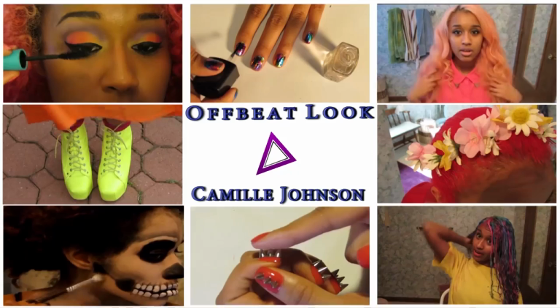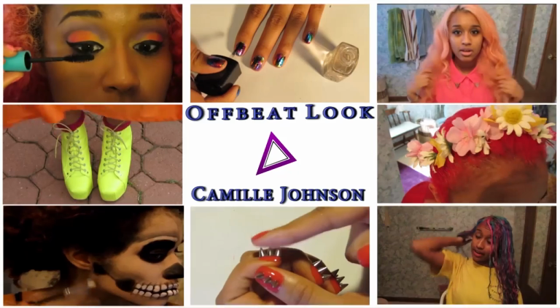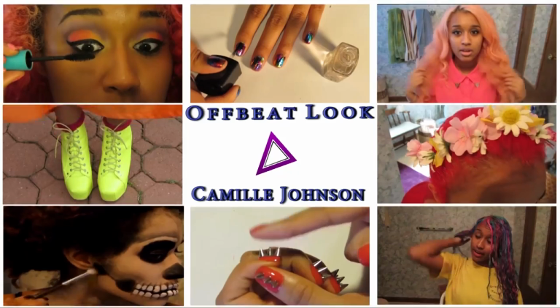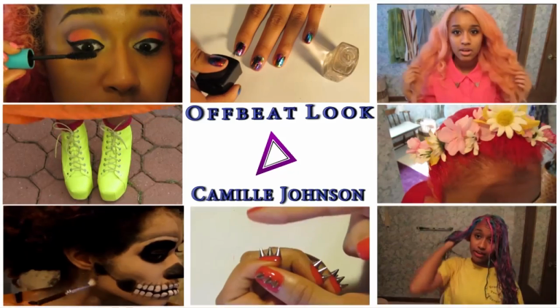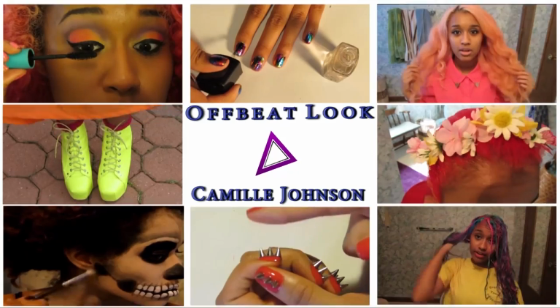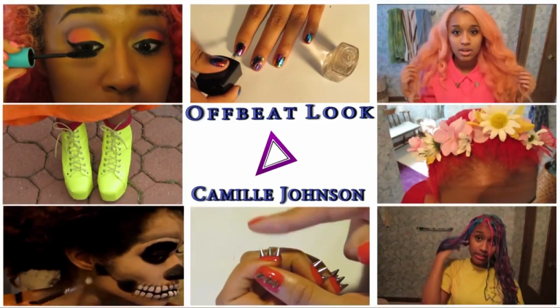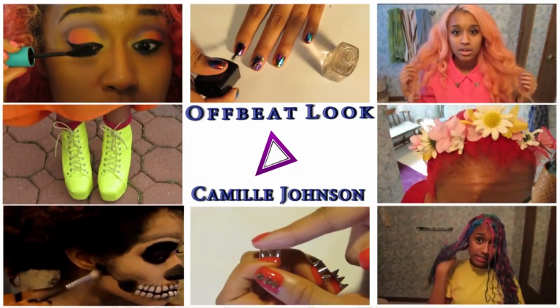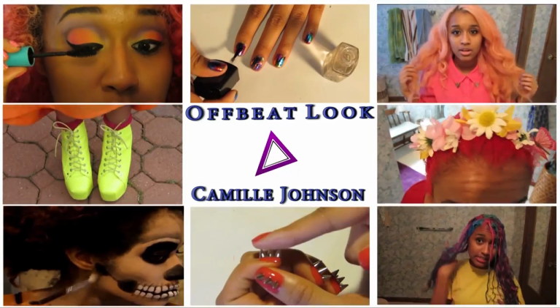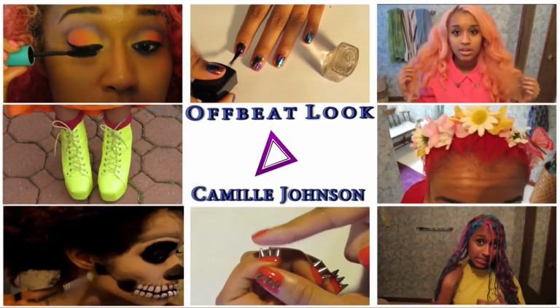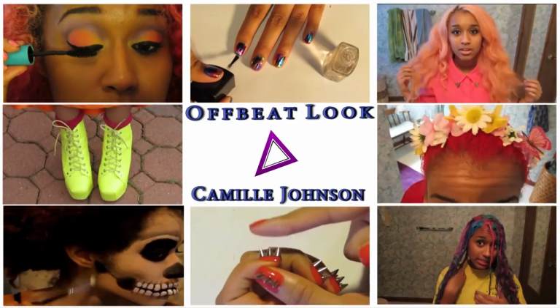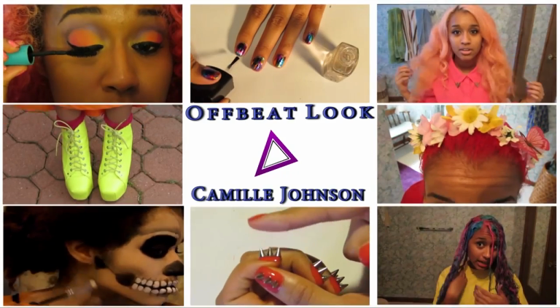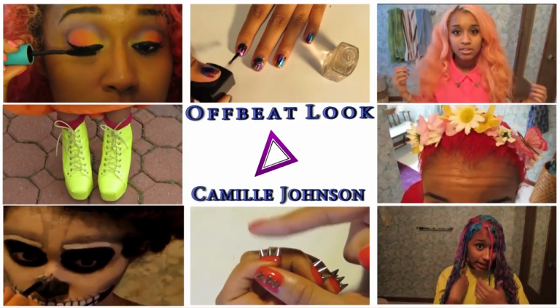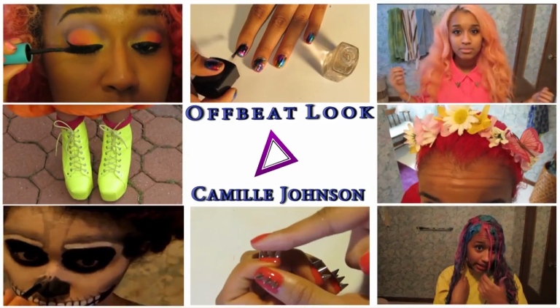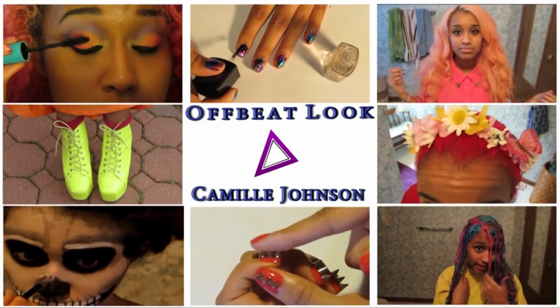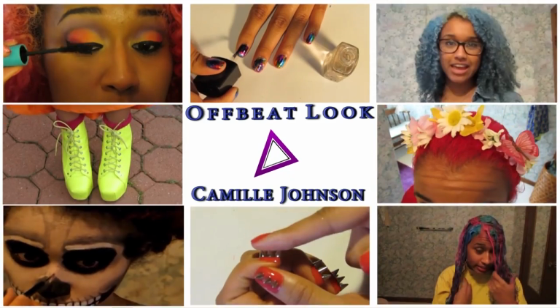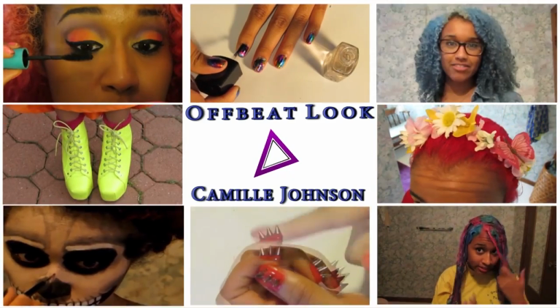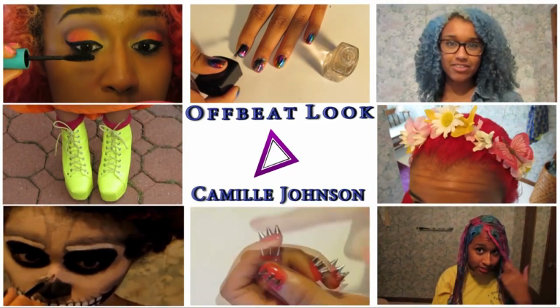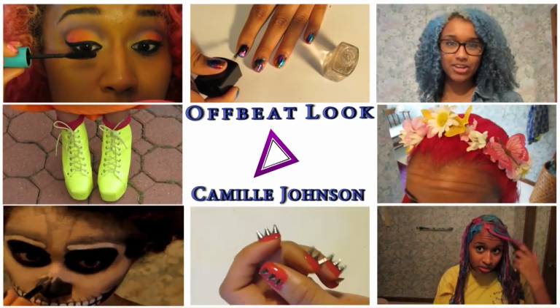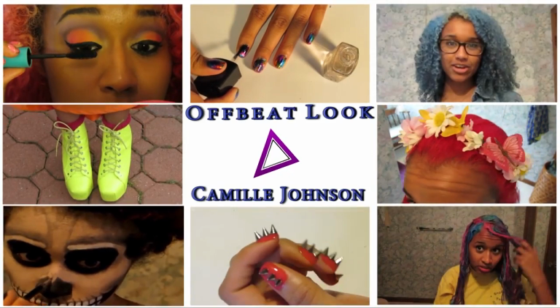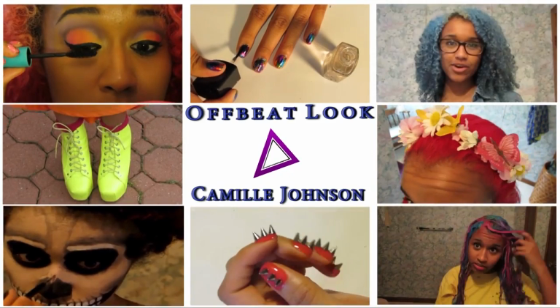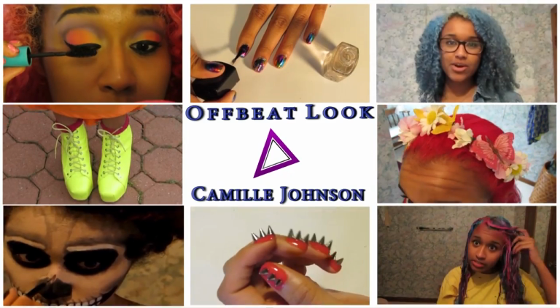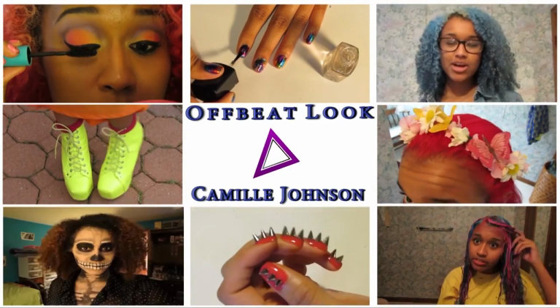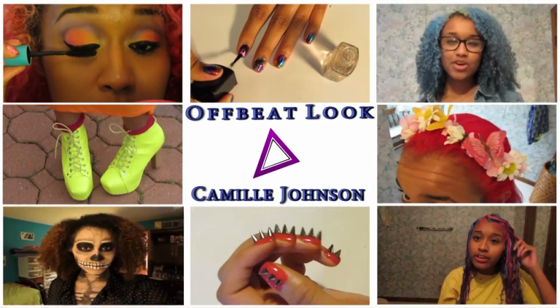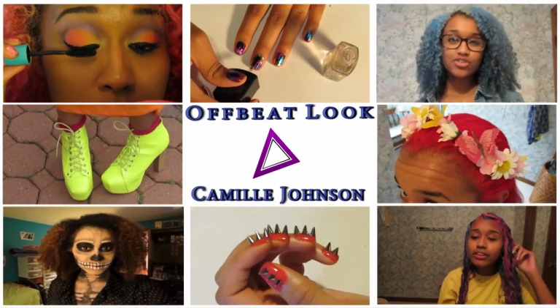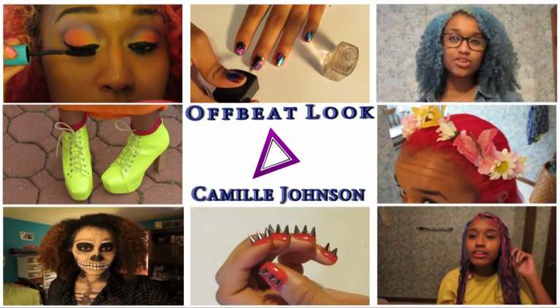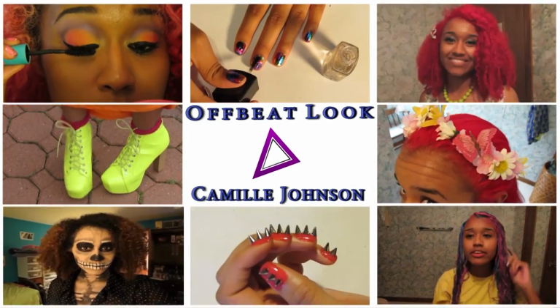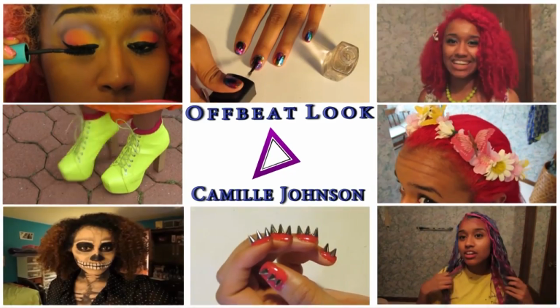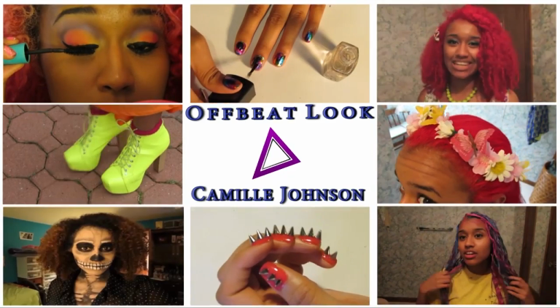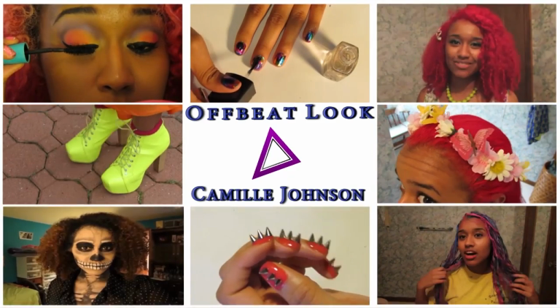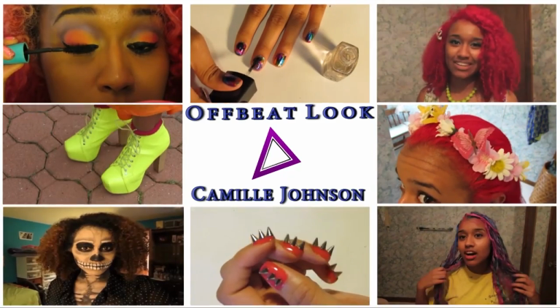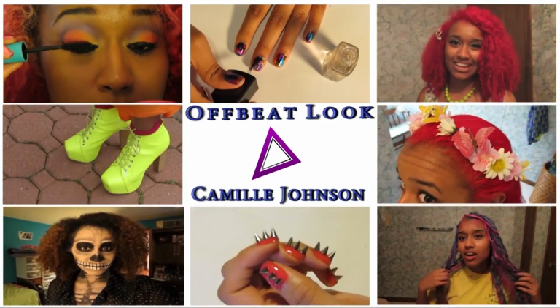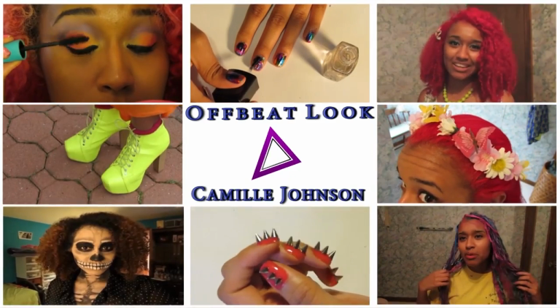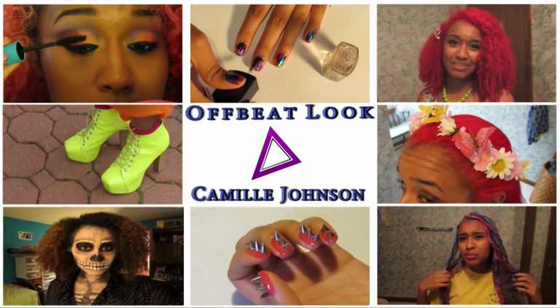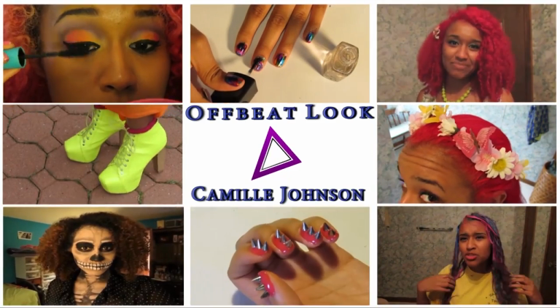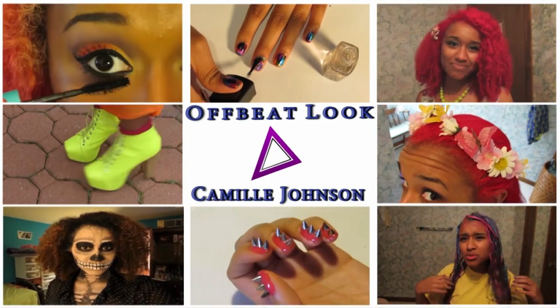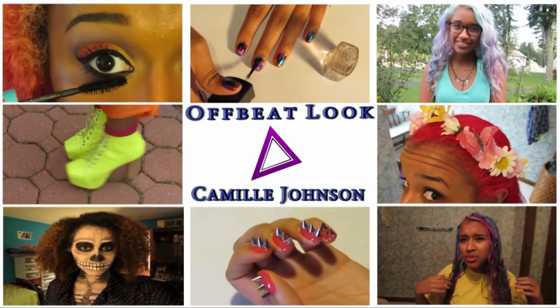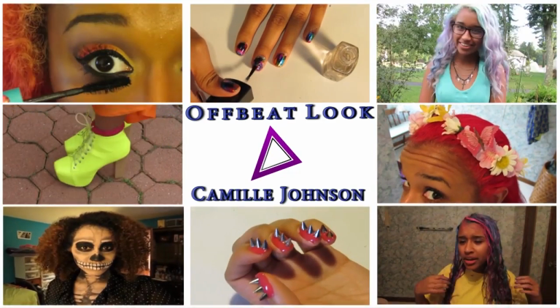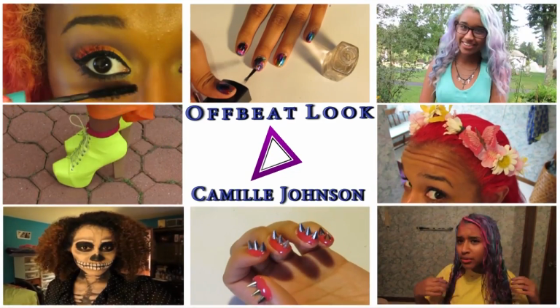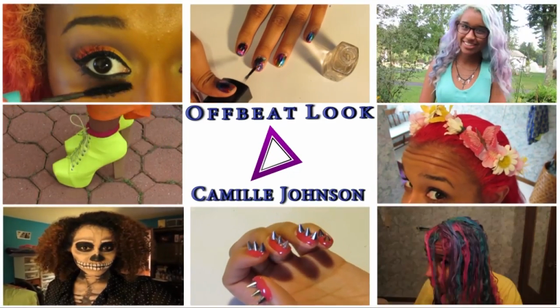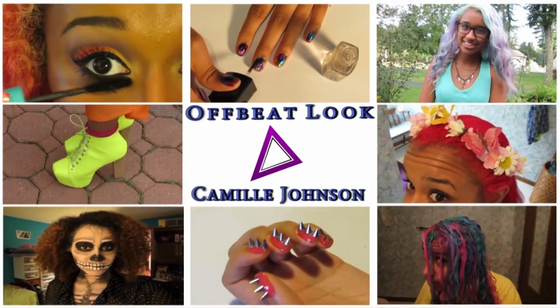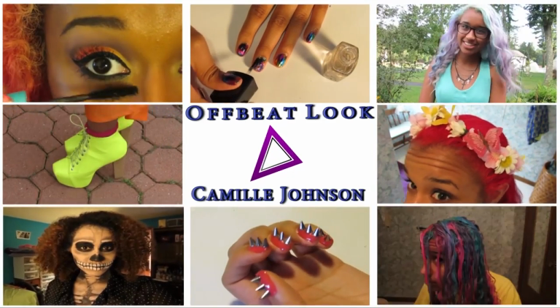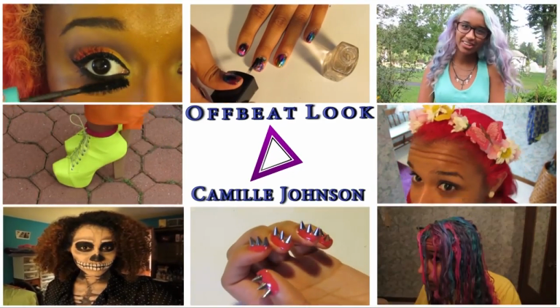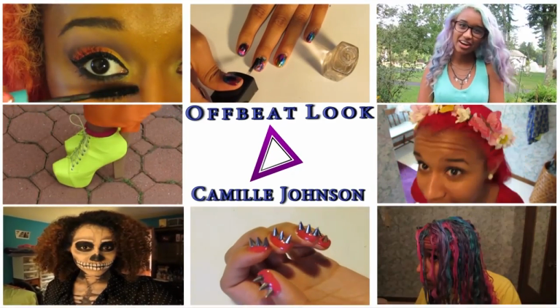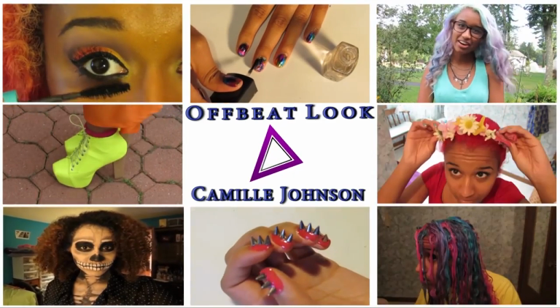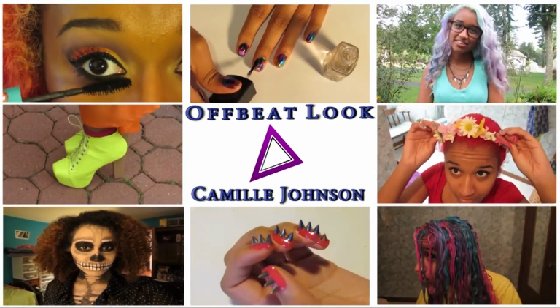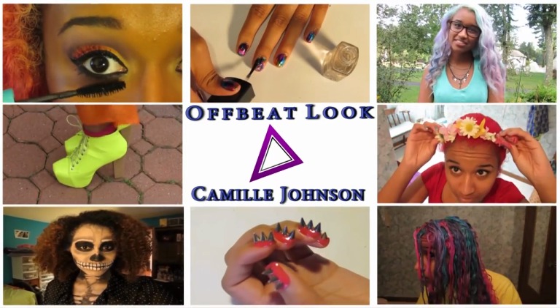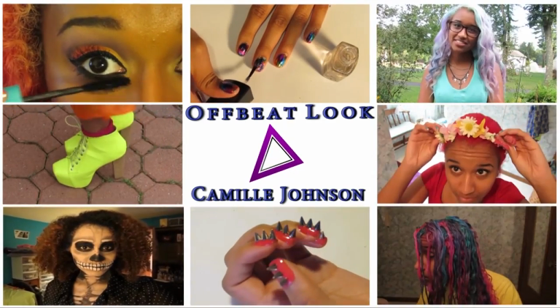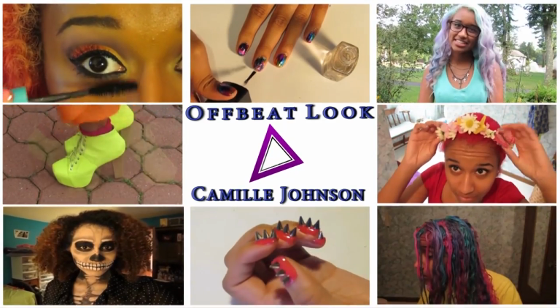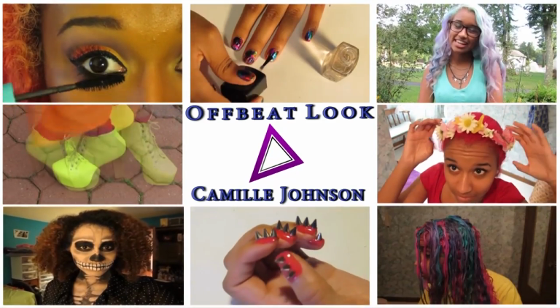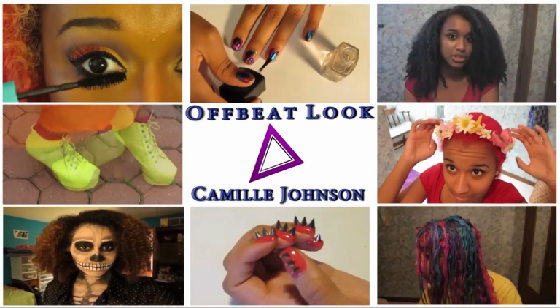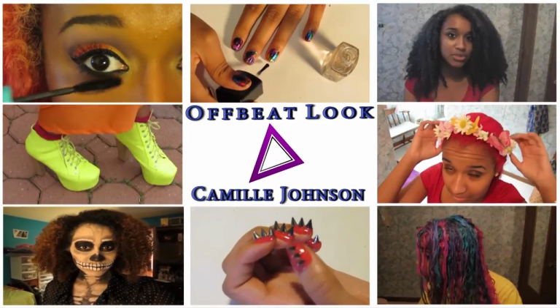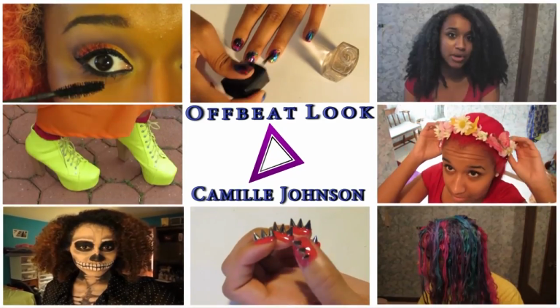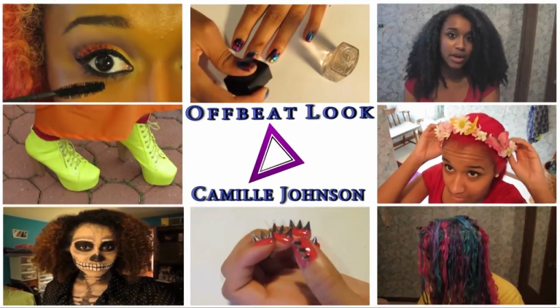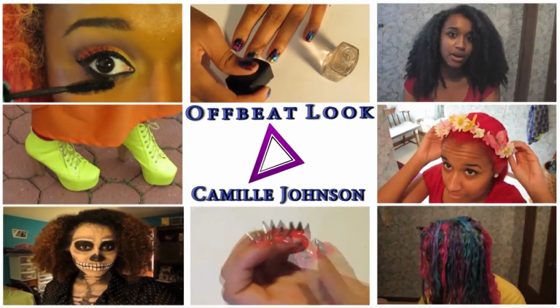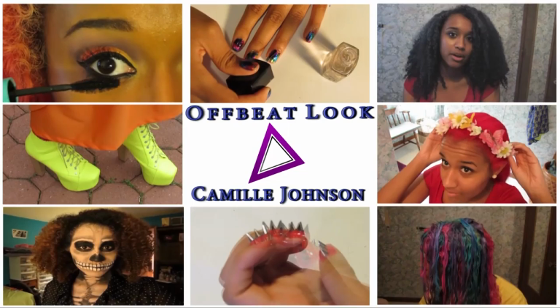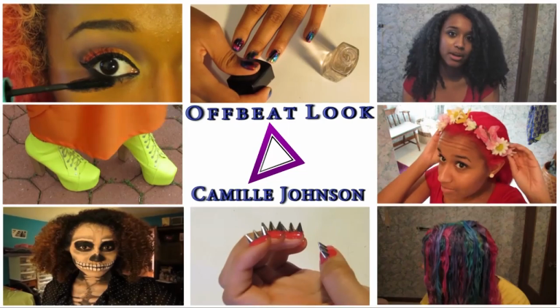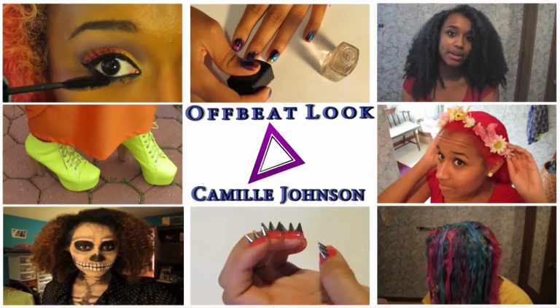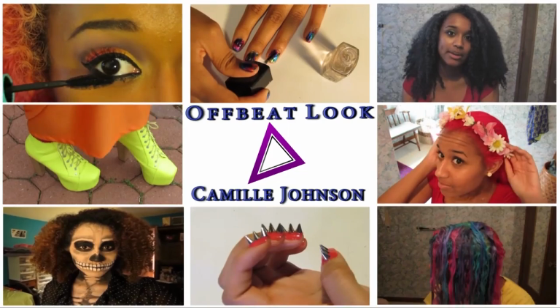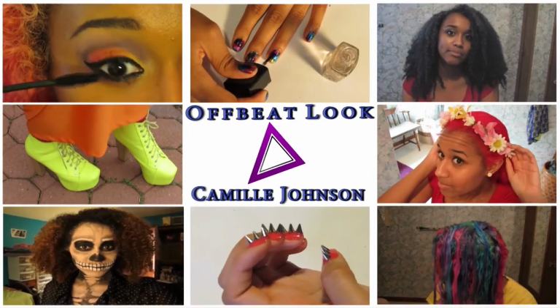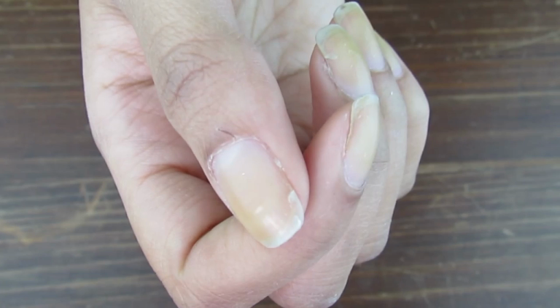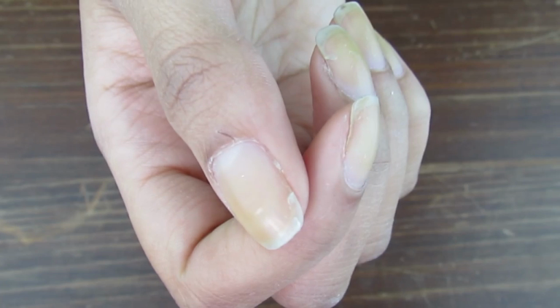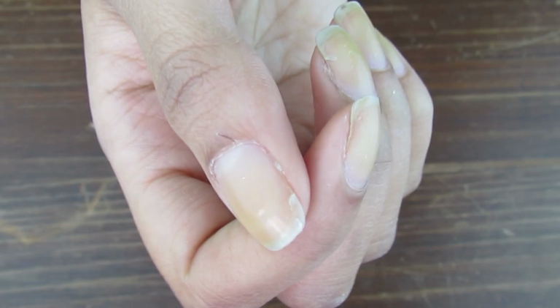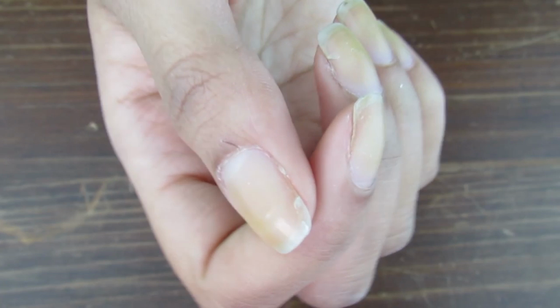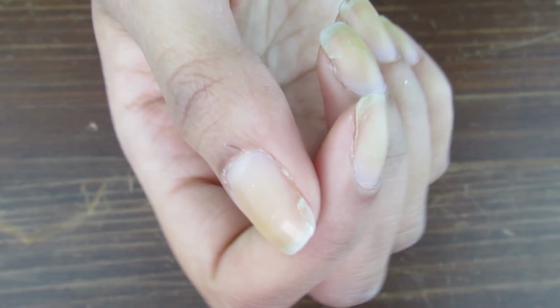Welcome to Offbeat Look with Camille Johnson on beauty, fashion, and hair. Hey guys!